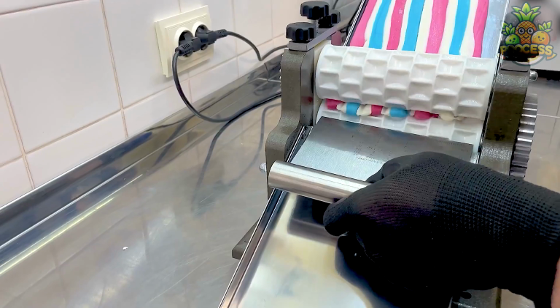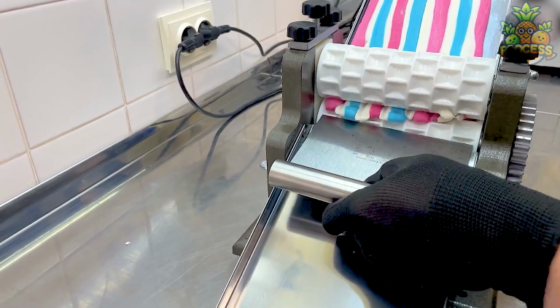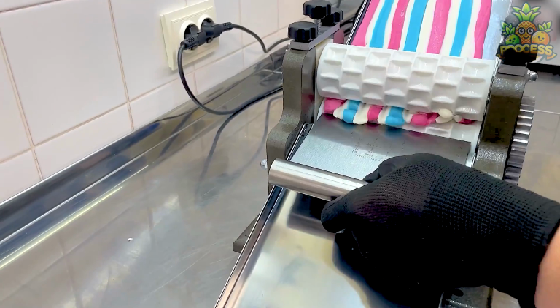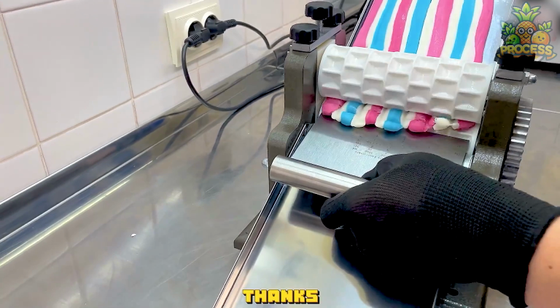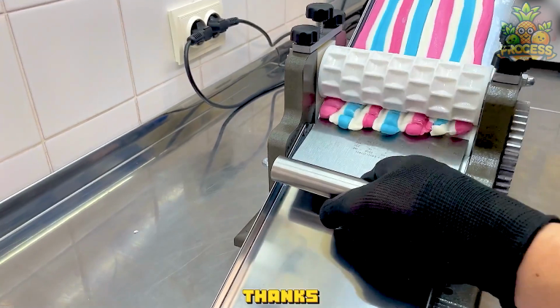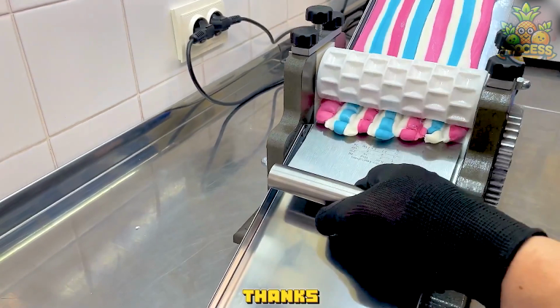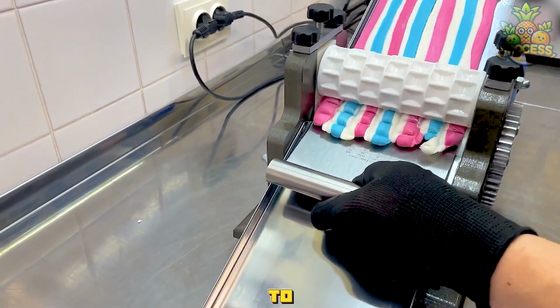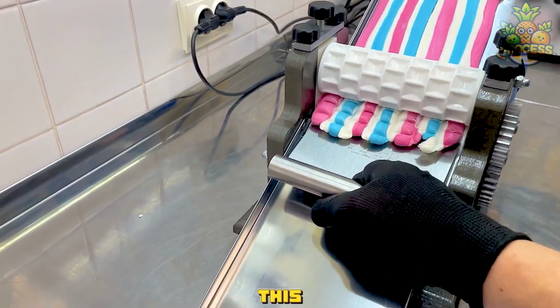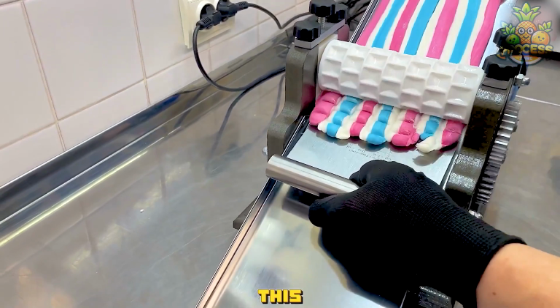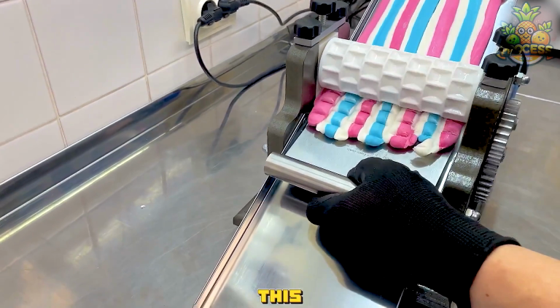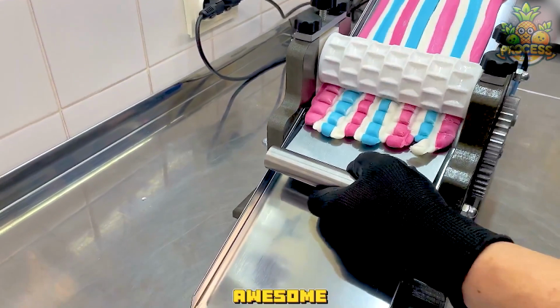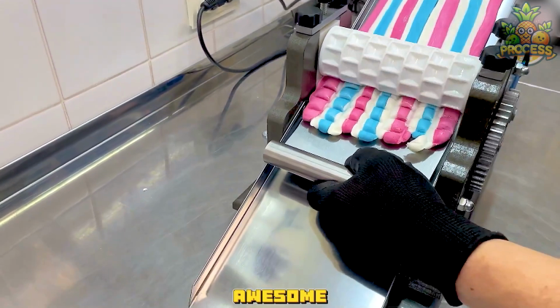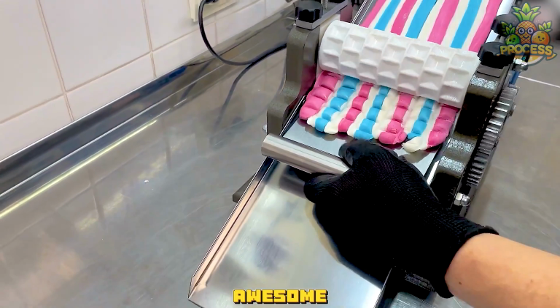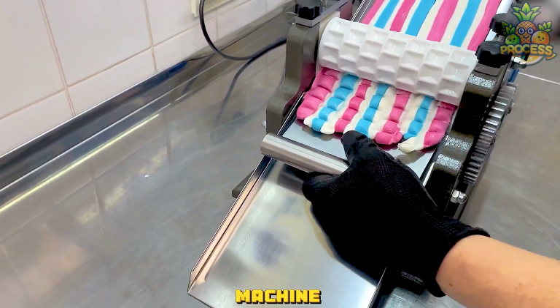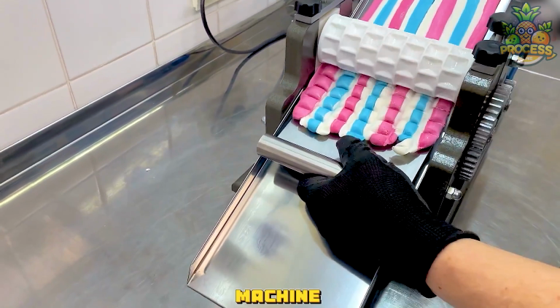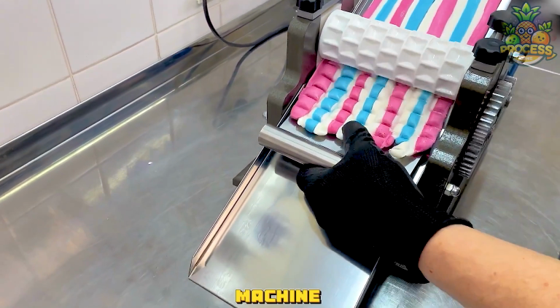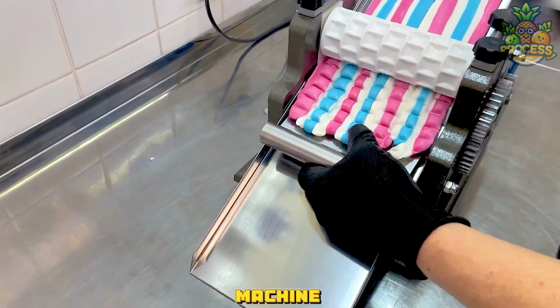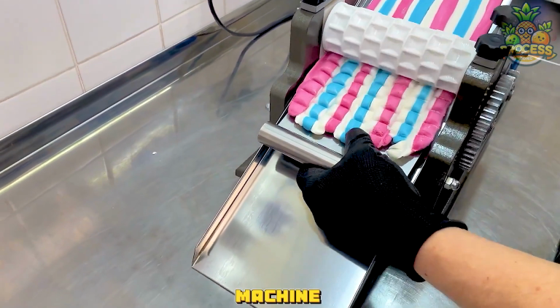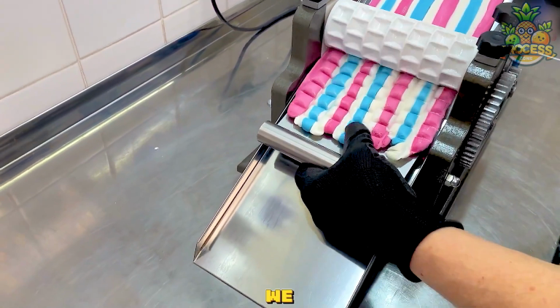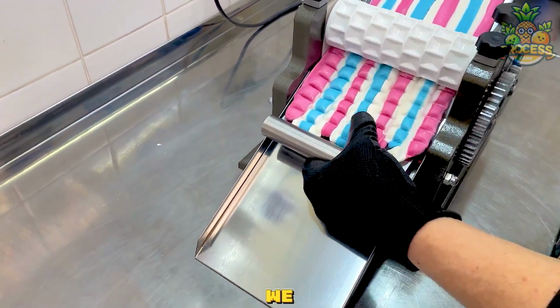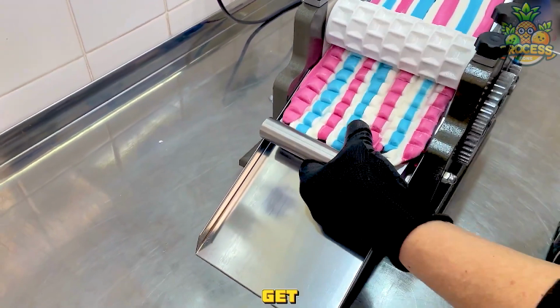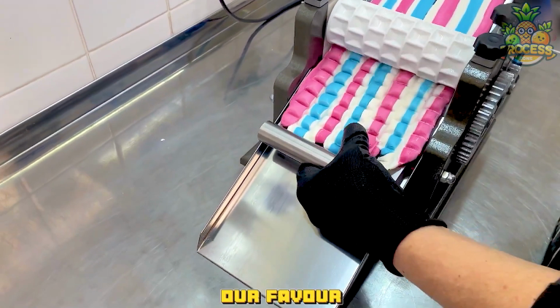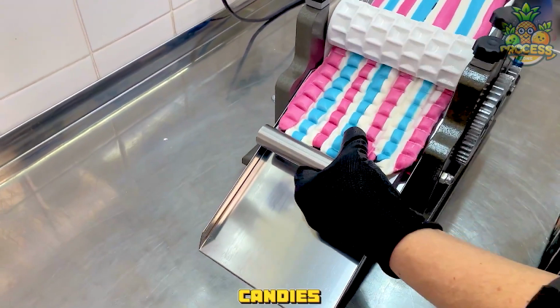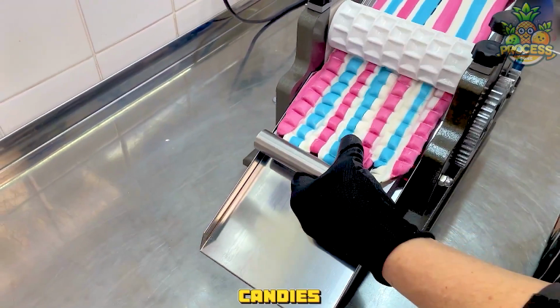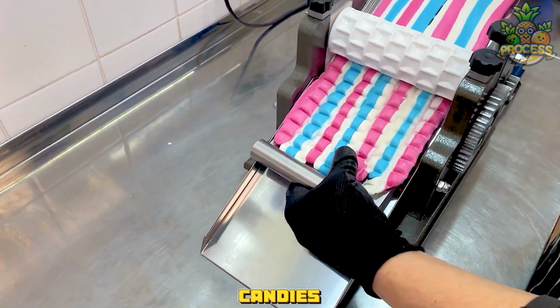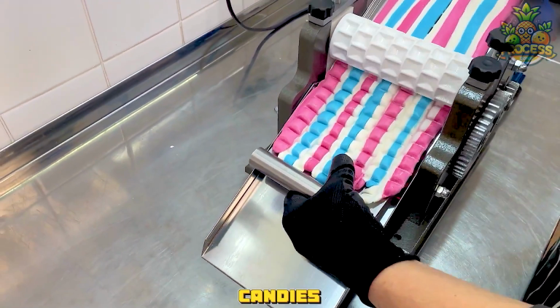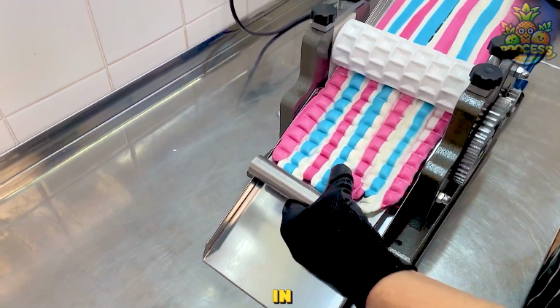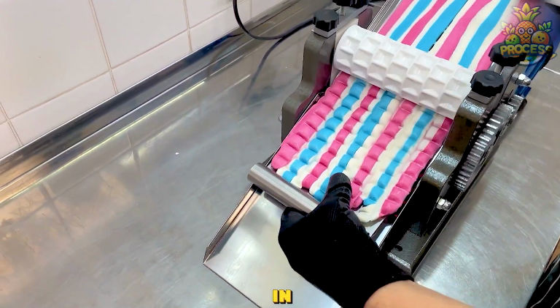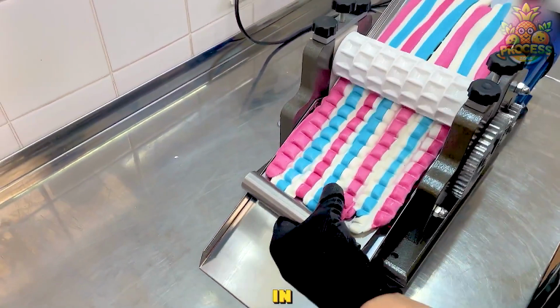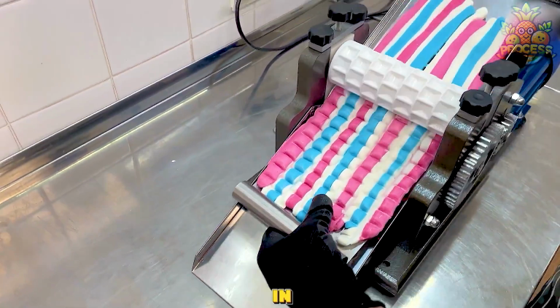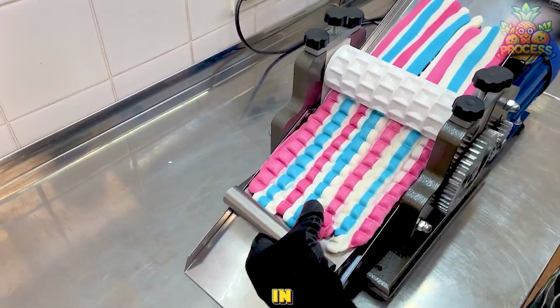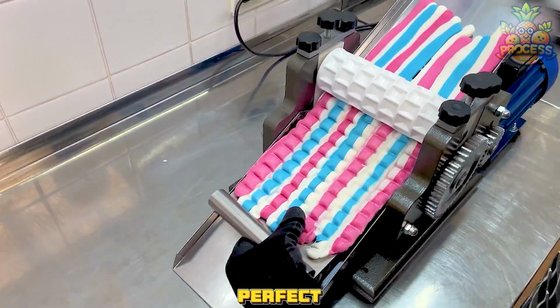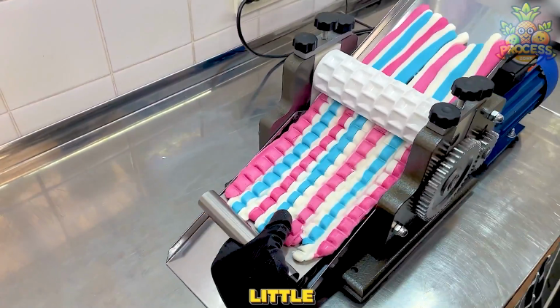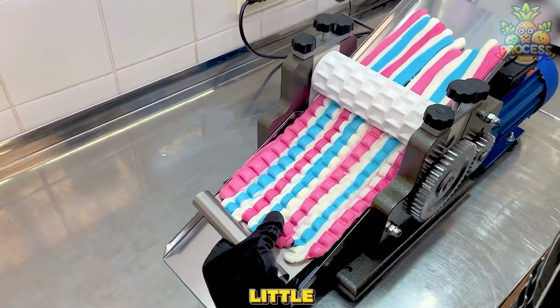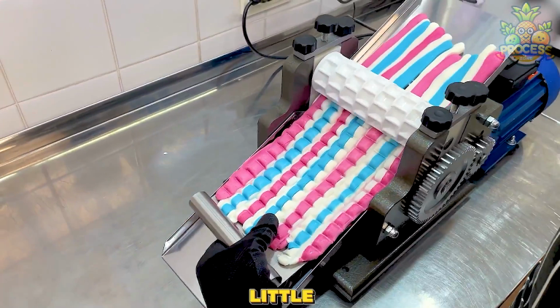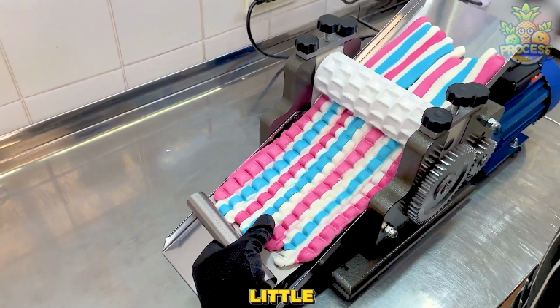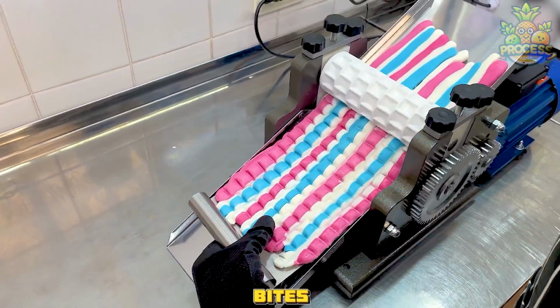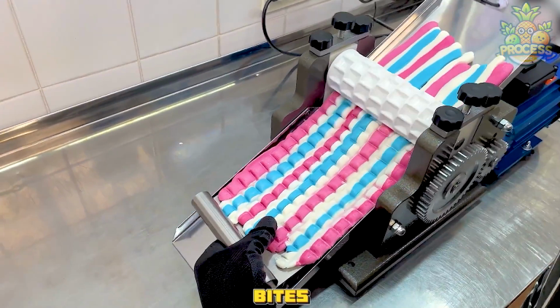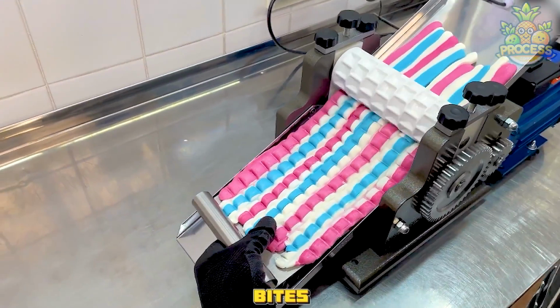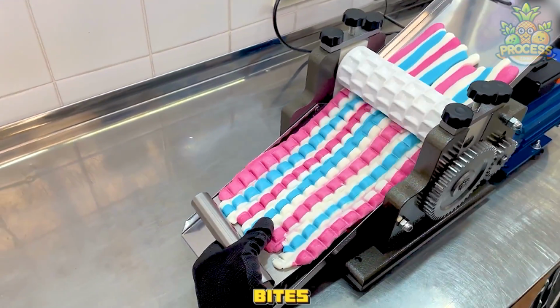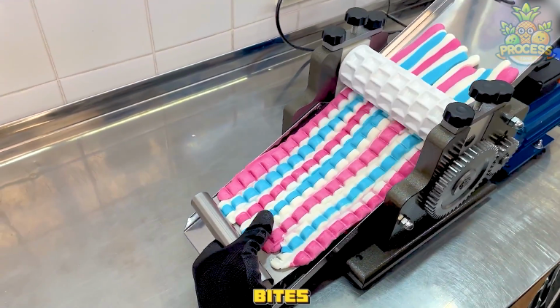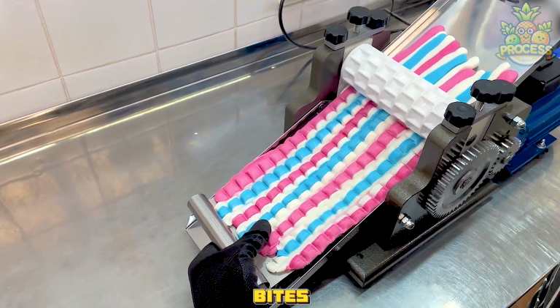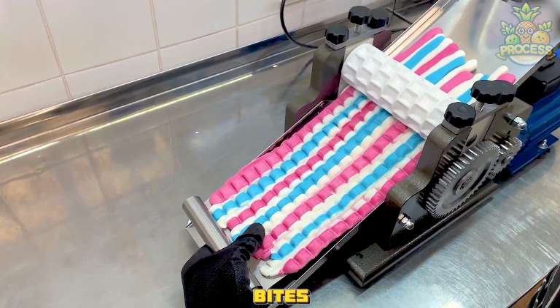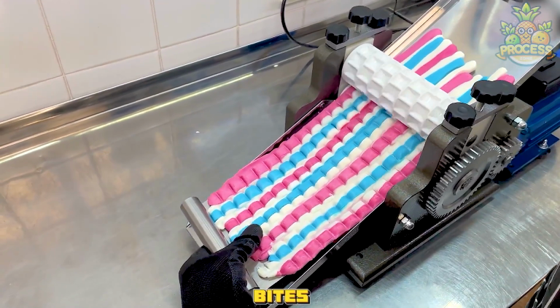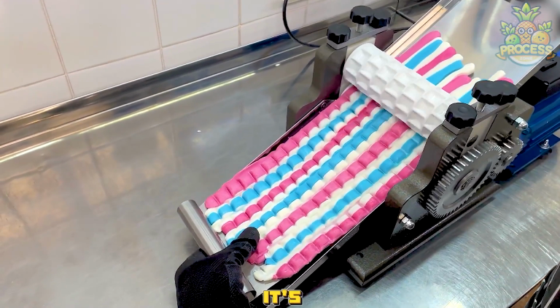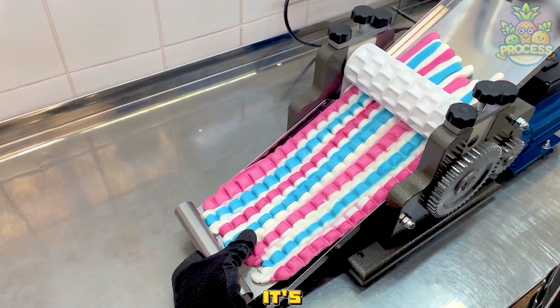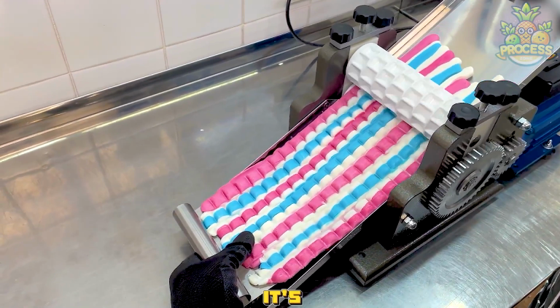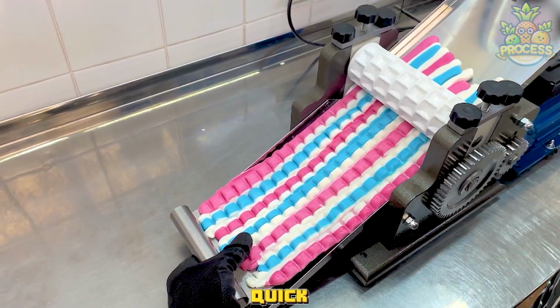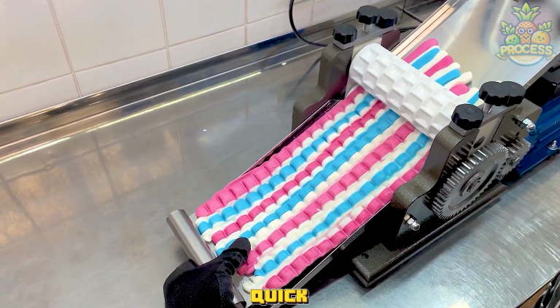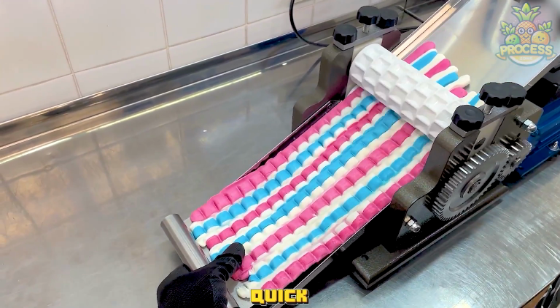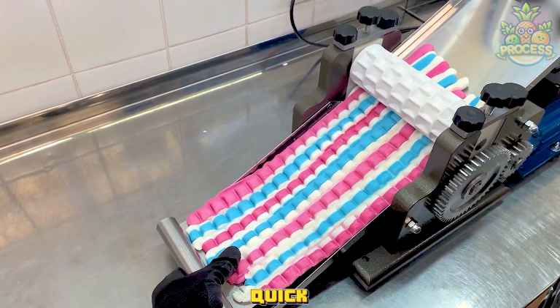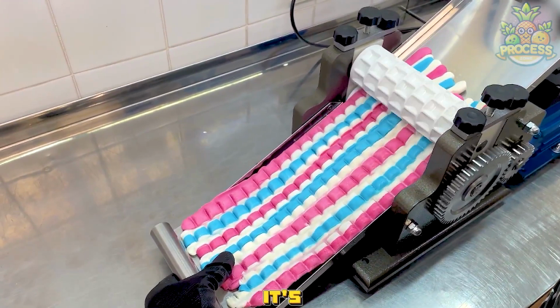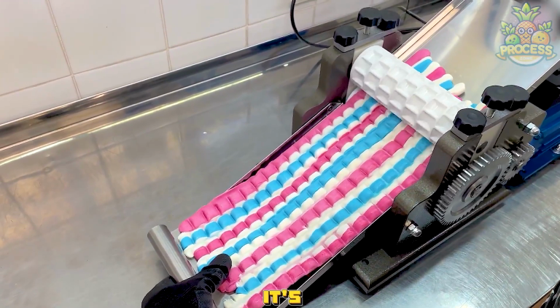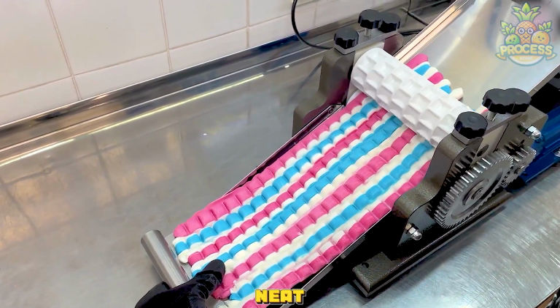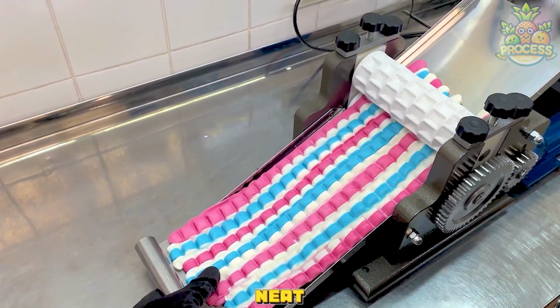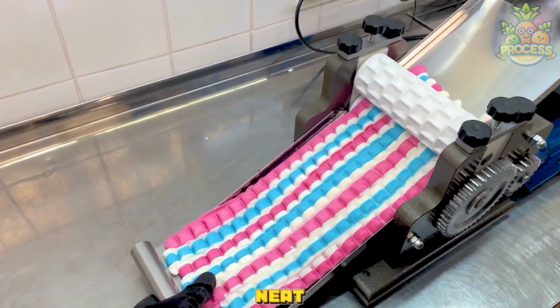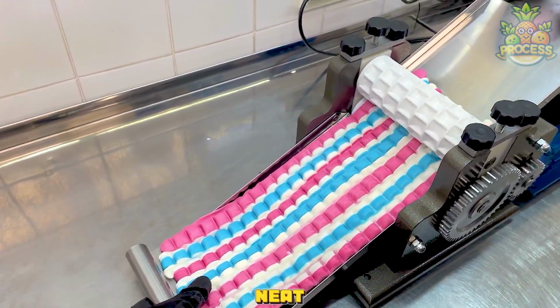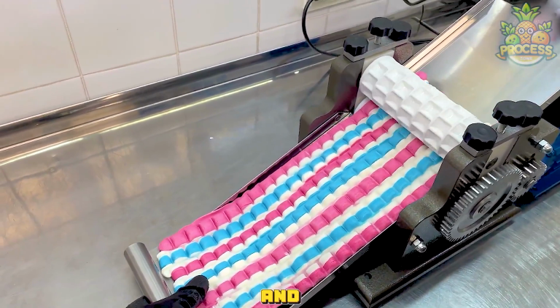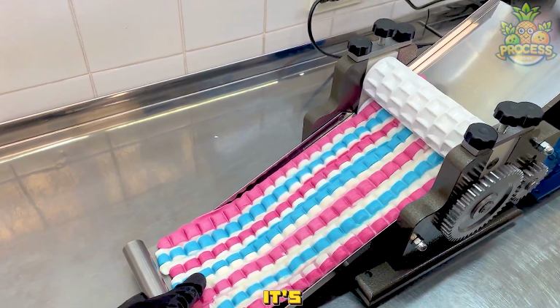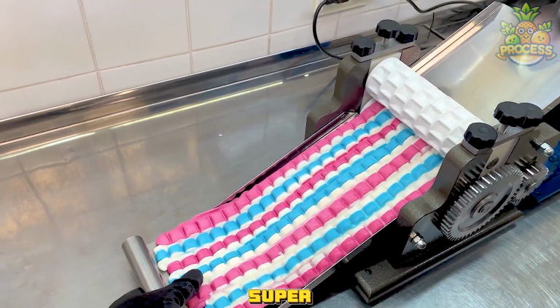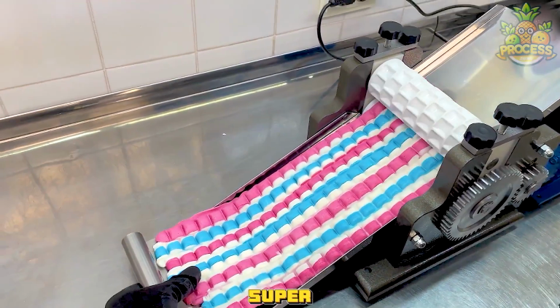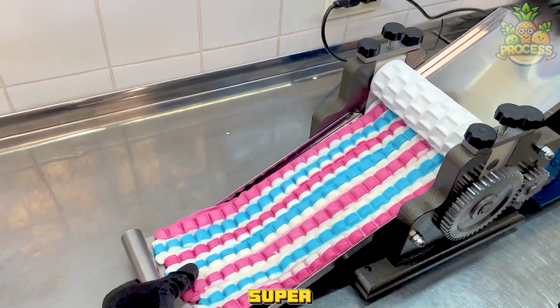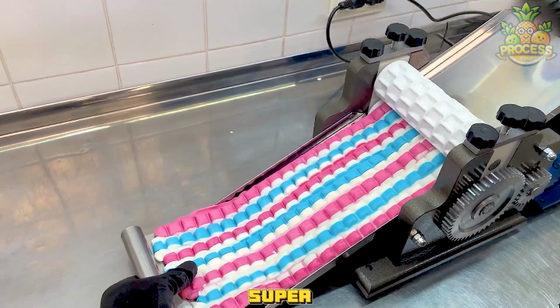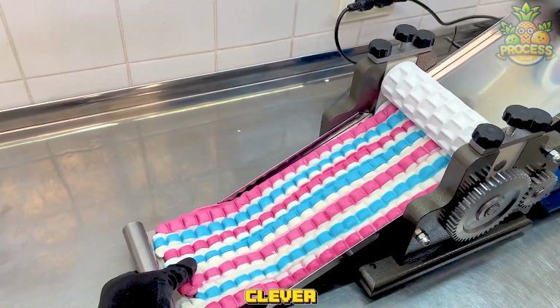Thanks to this awesome machine, we get our favorite candies in perfect little bites. It's quick, it's neat, and it's super clever.